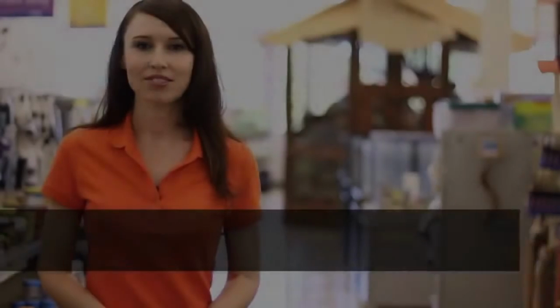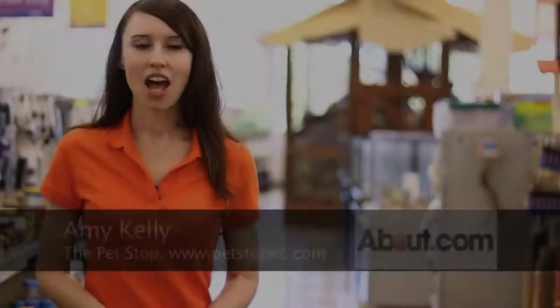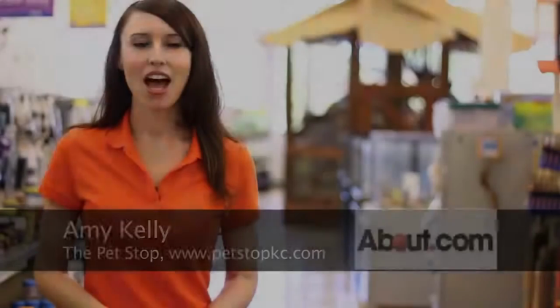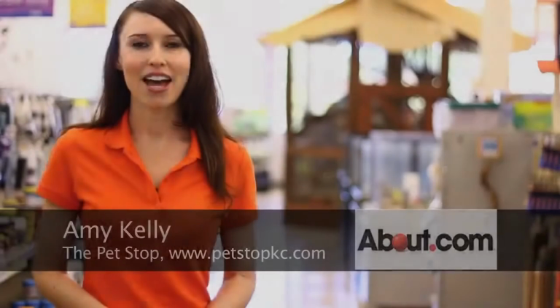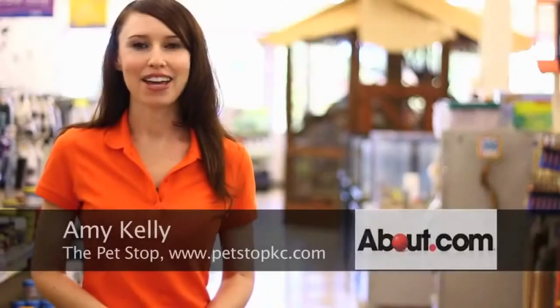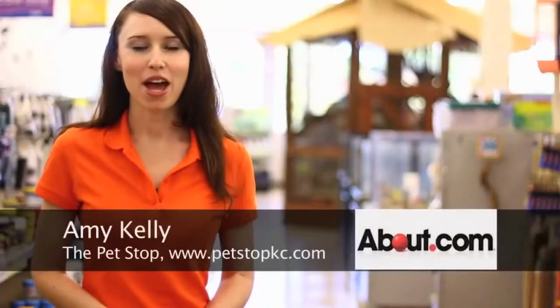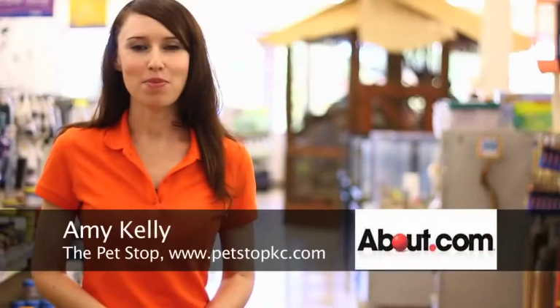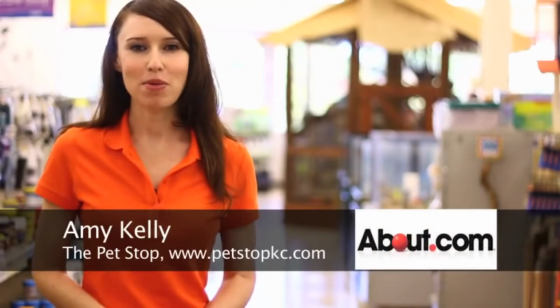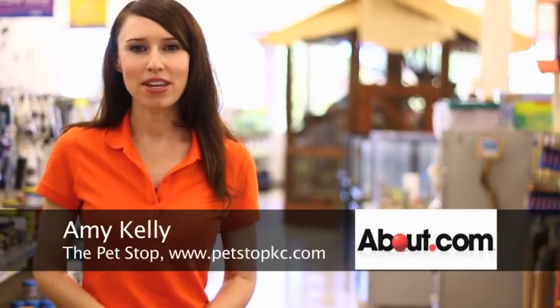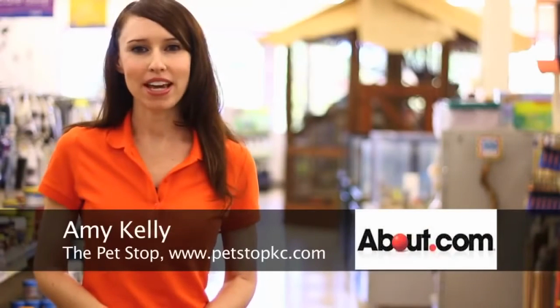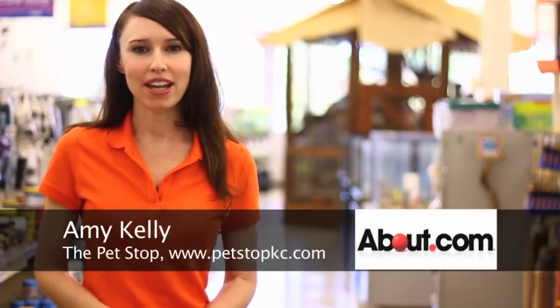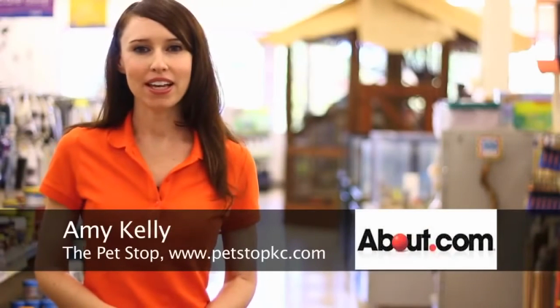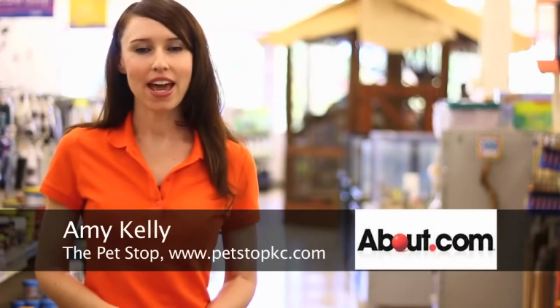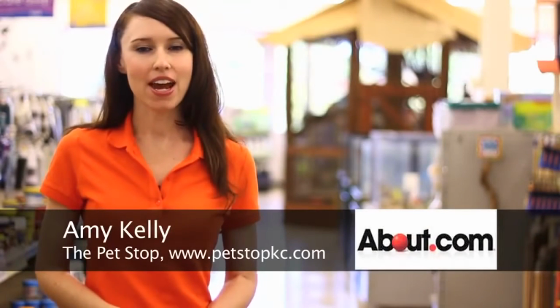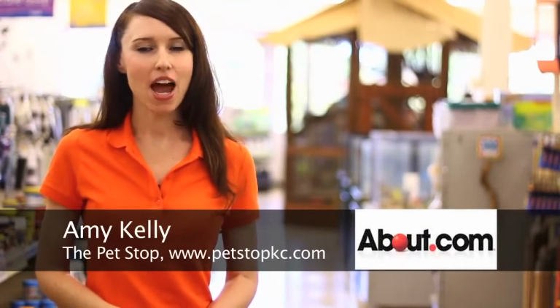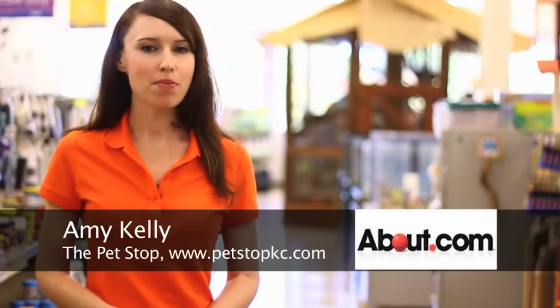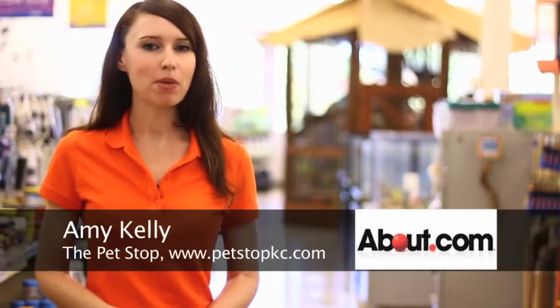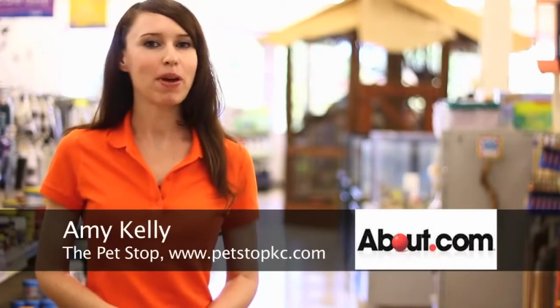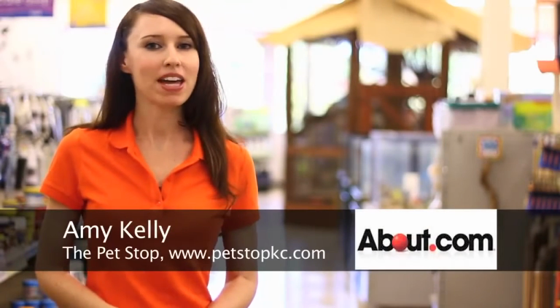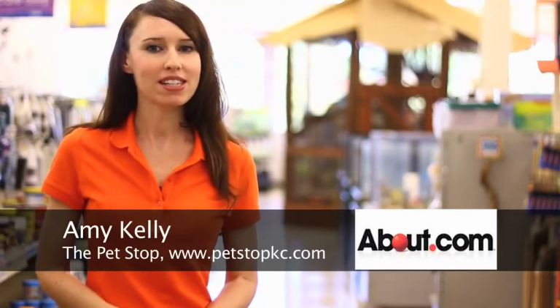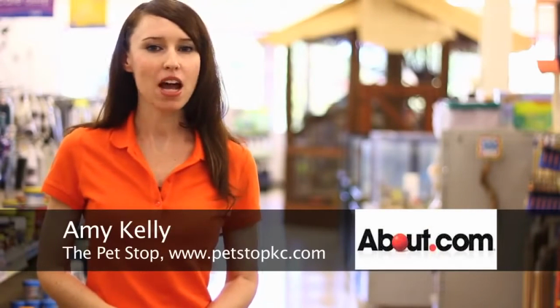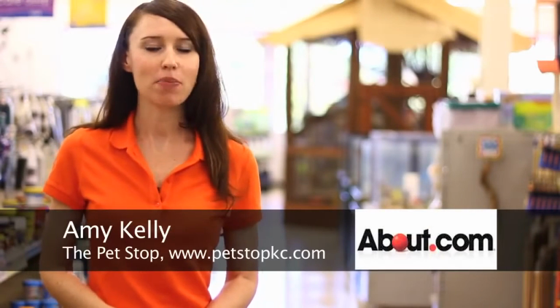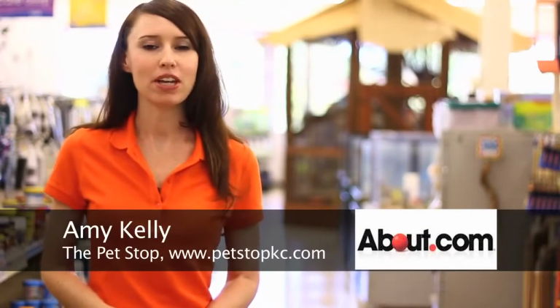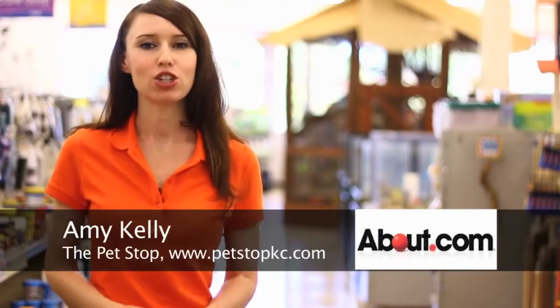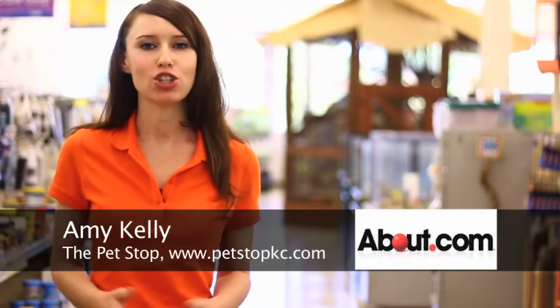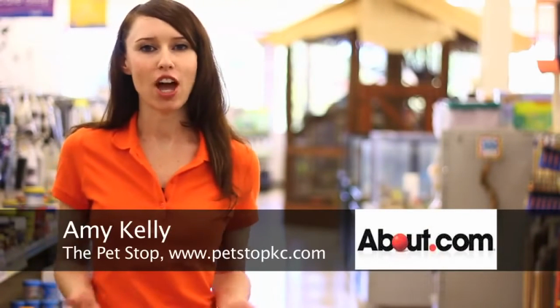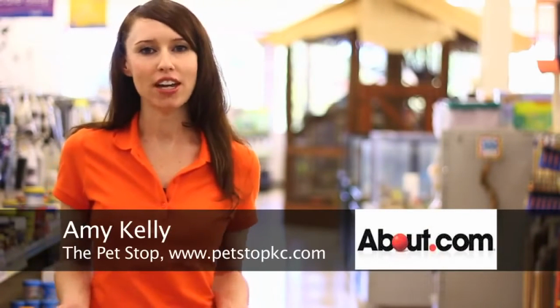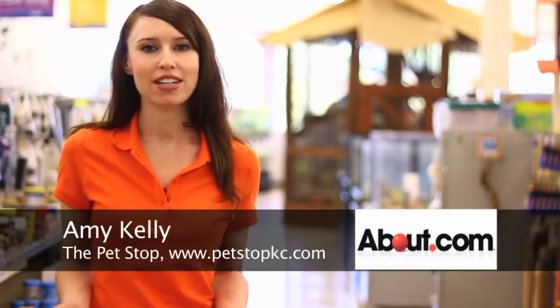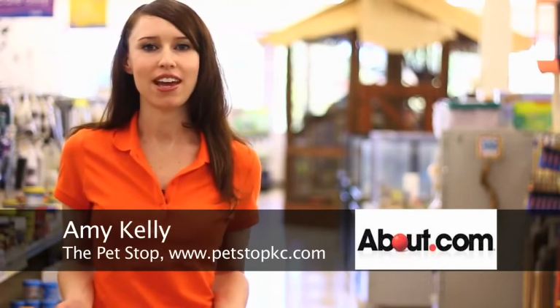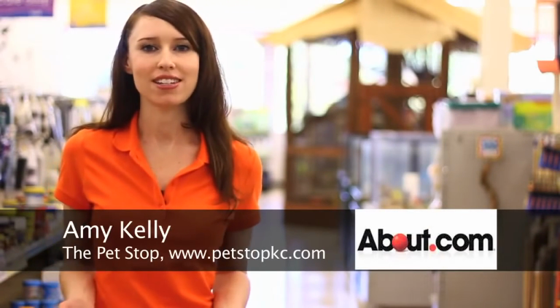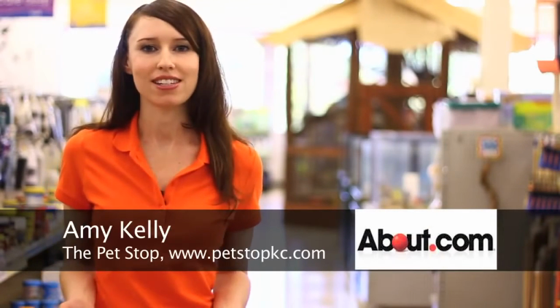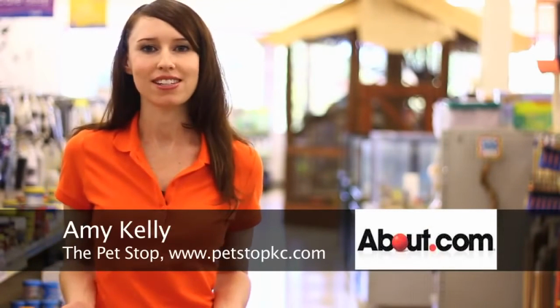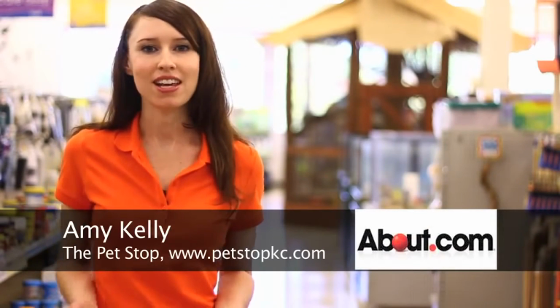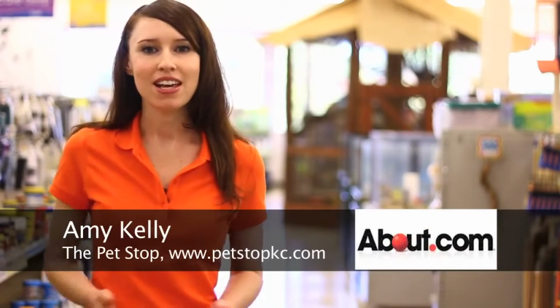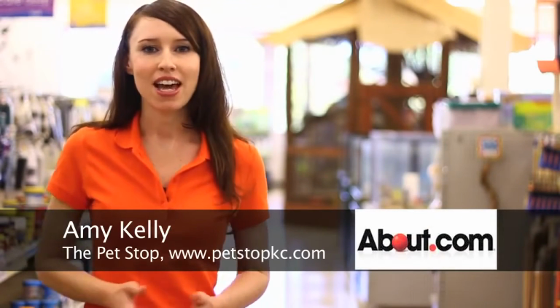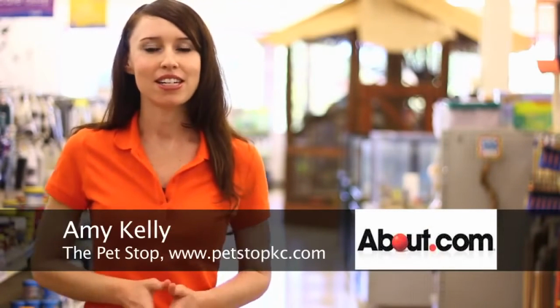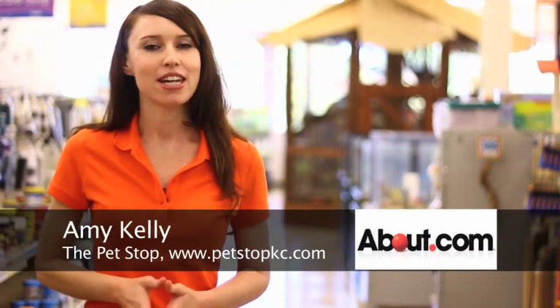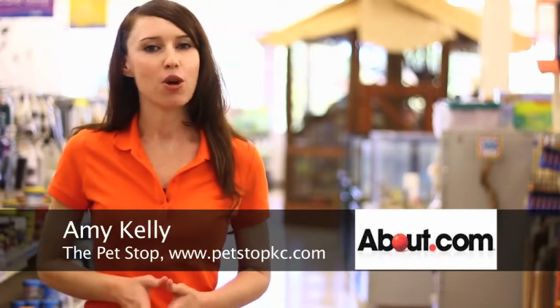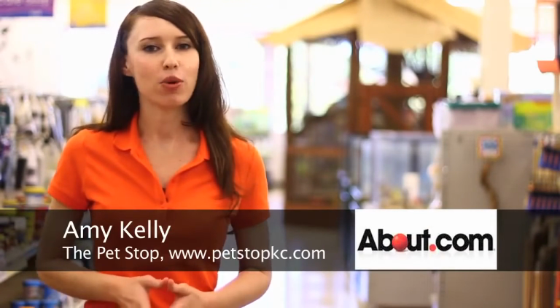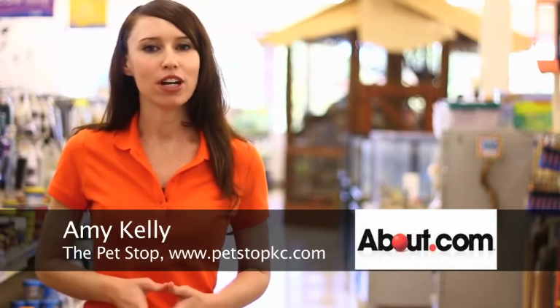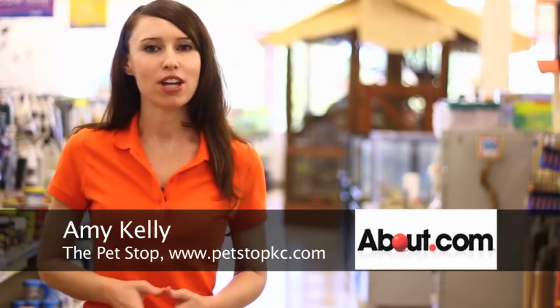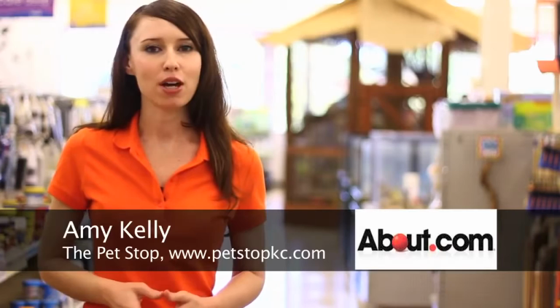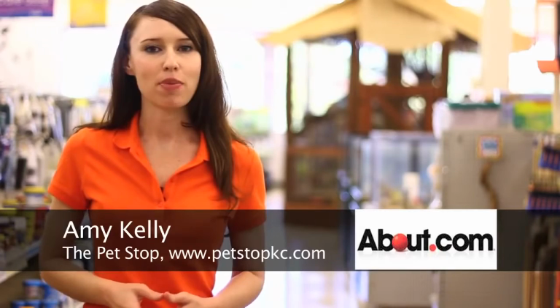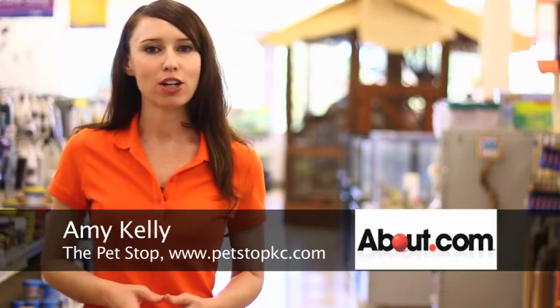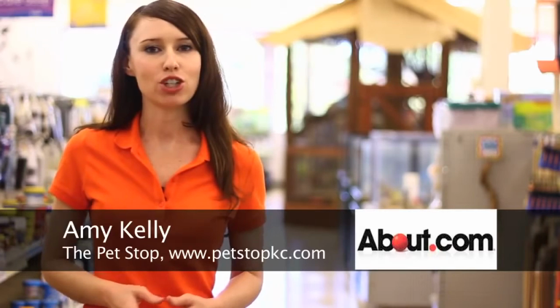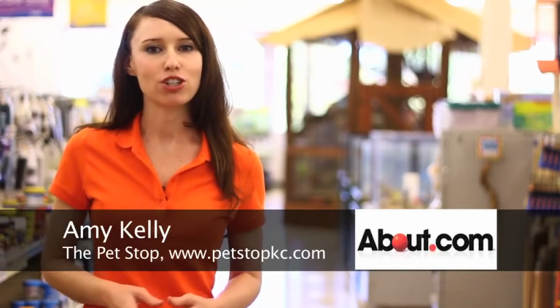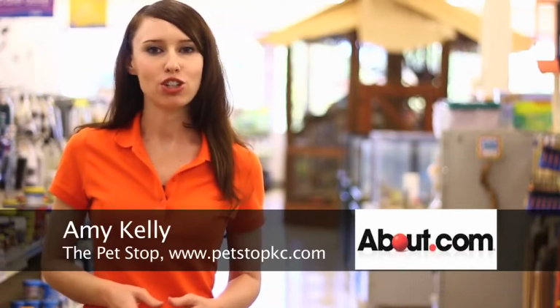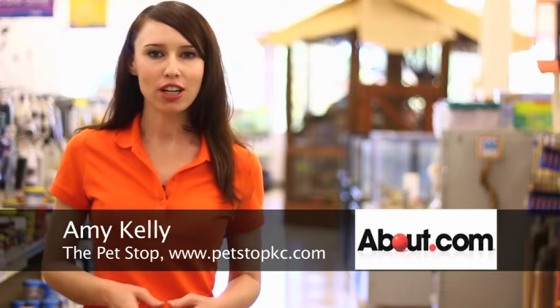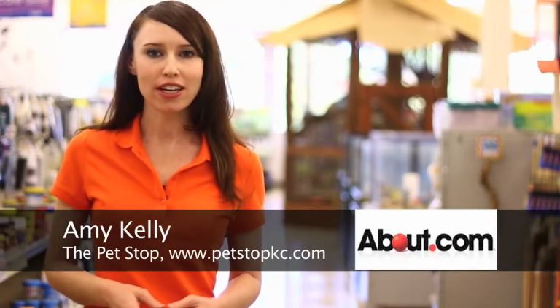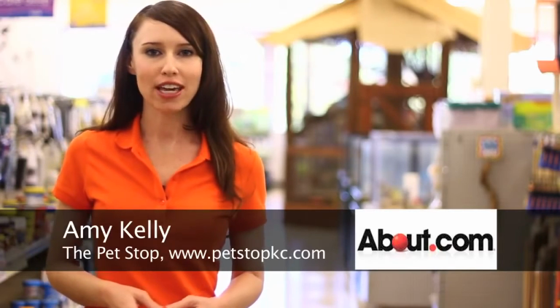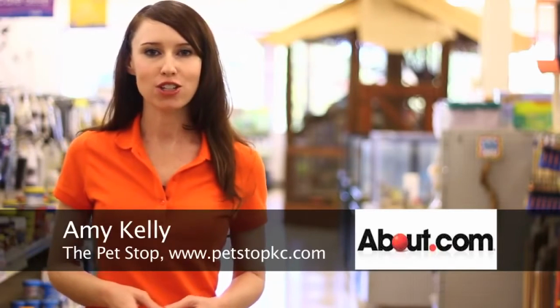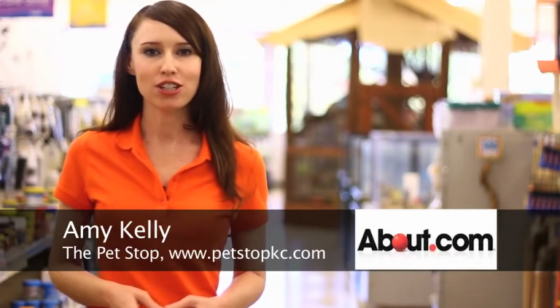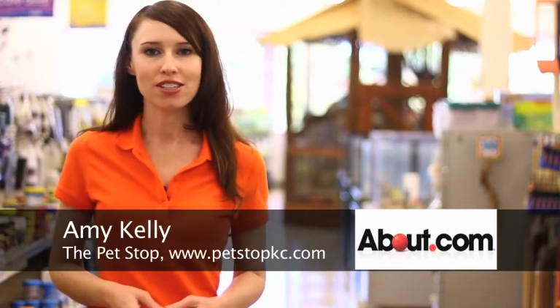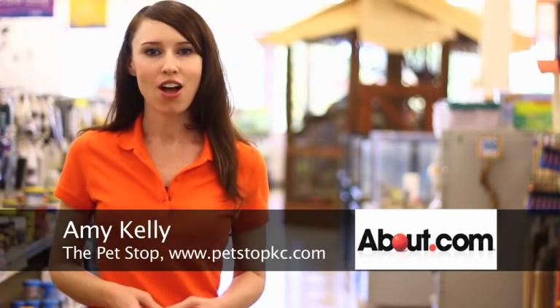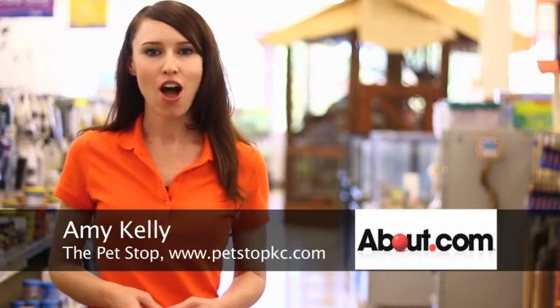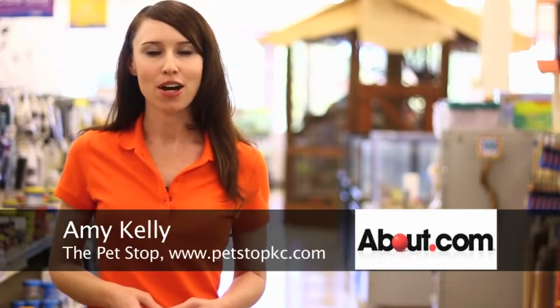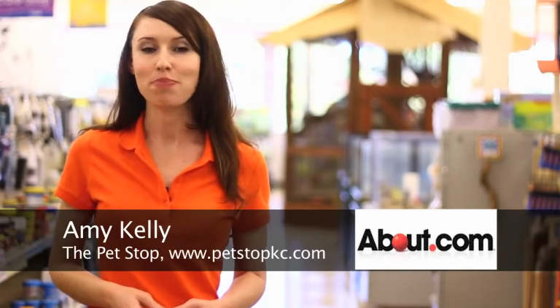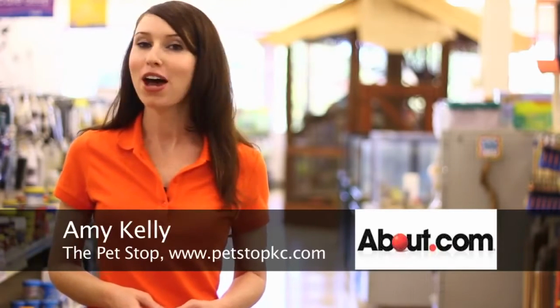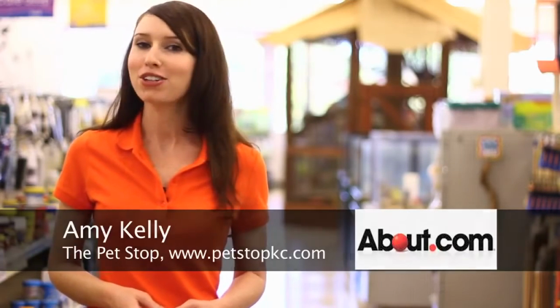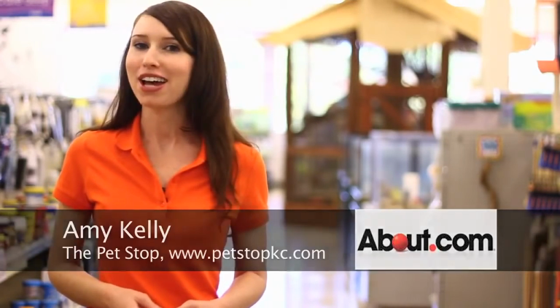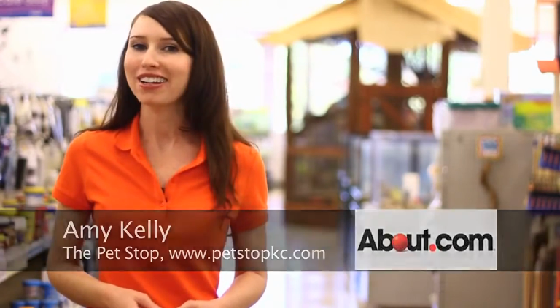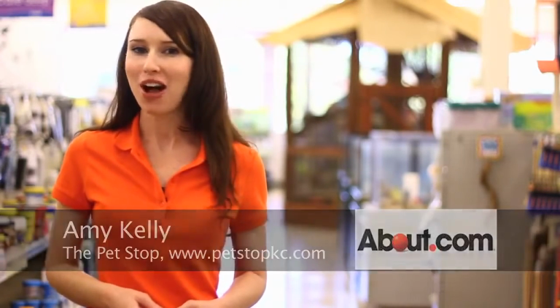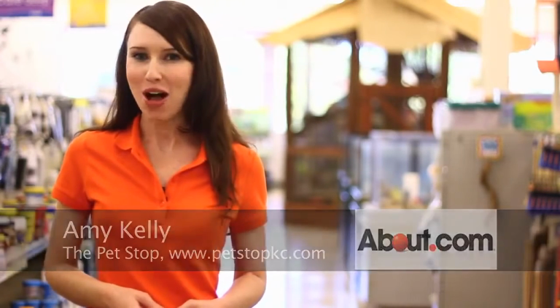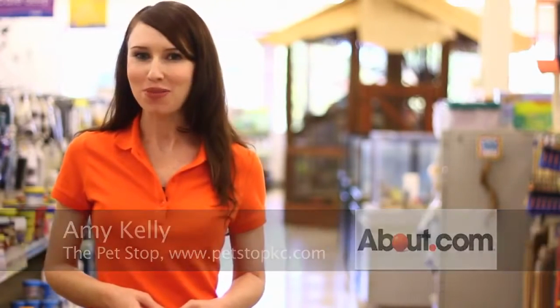Hi, I'm Amy Kelley and I'm at Pet Stop in Shawnee, Kansas. Today we're going to talk about chinchilla cages on About.com.